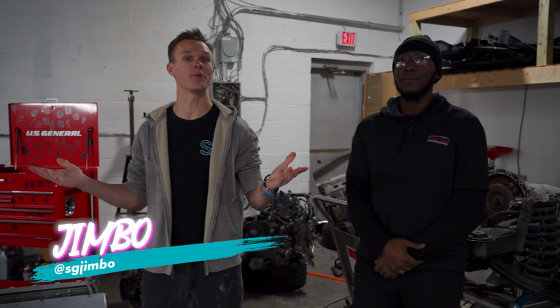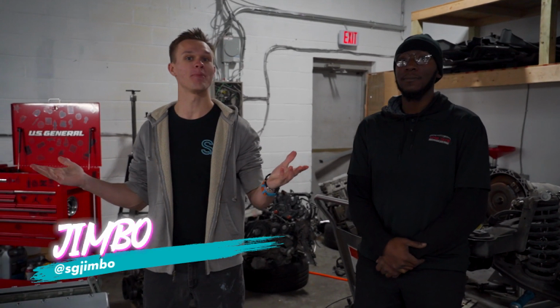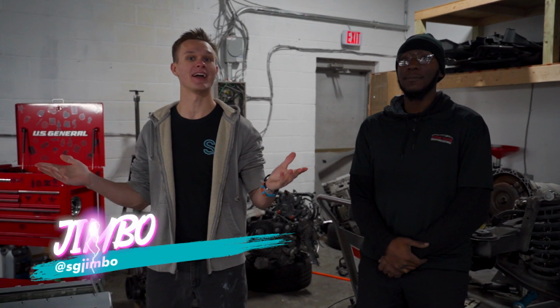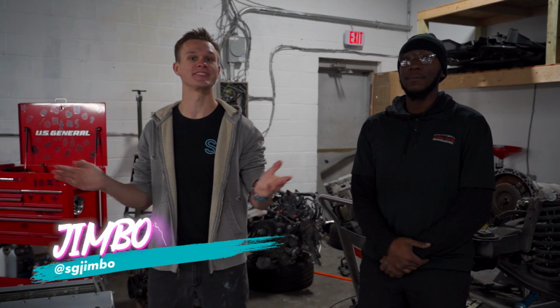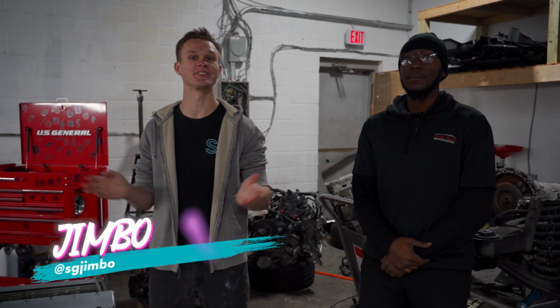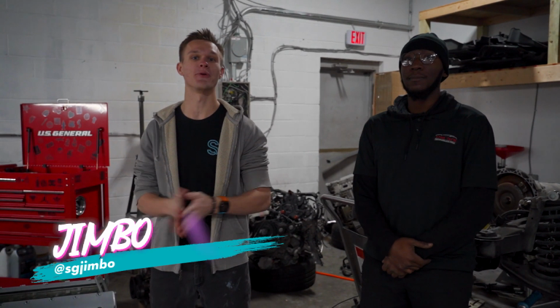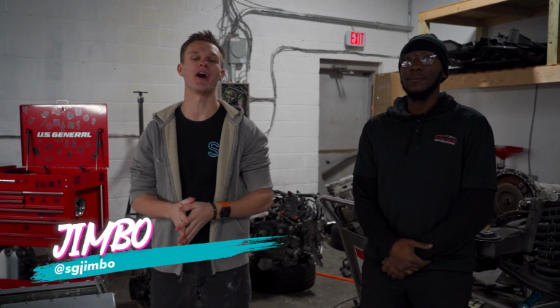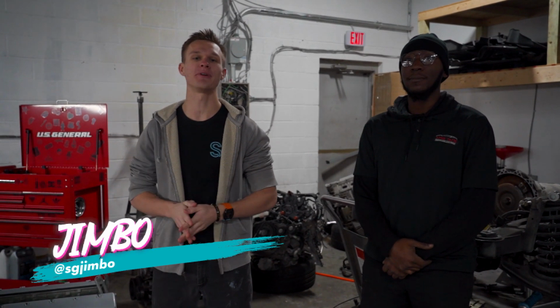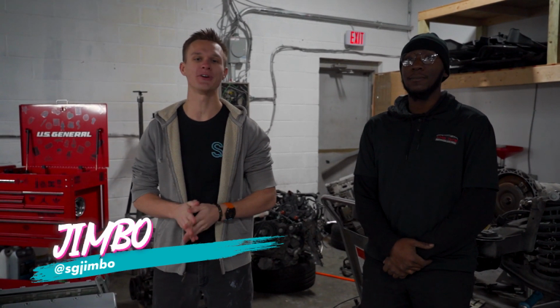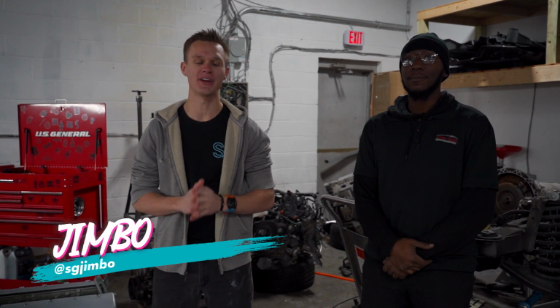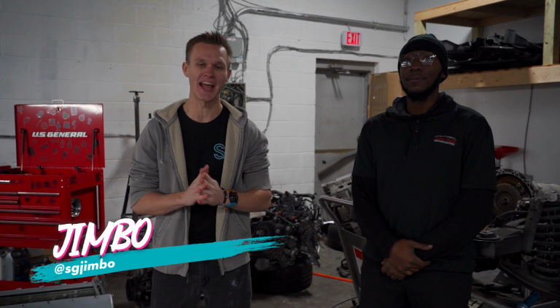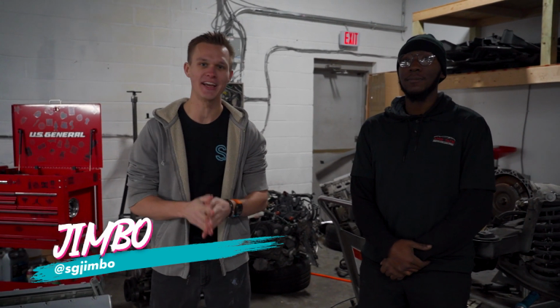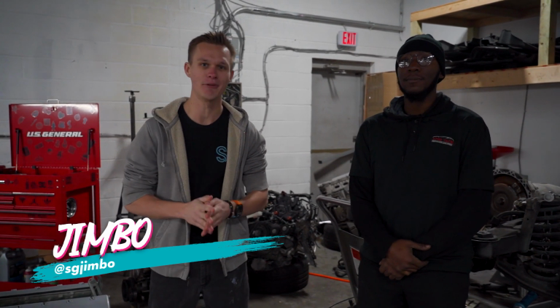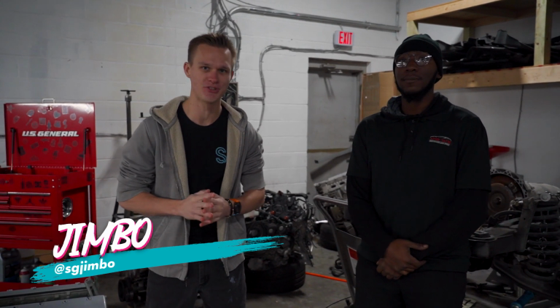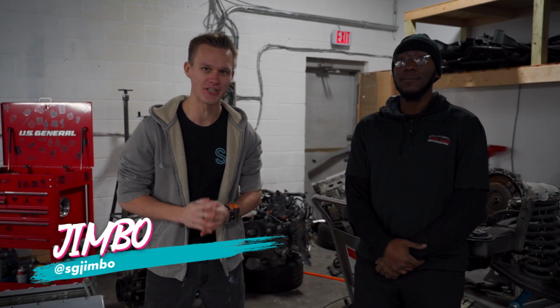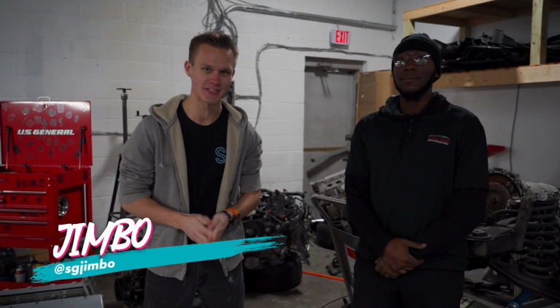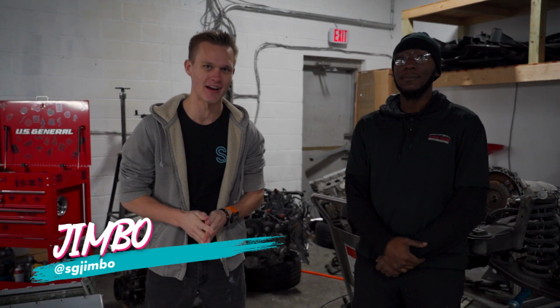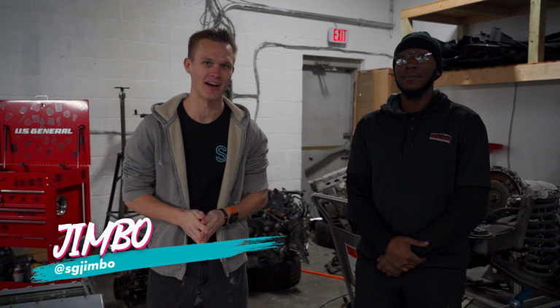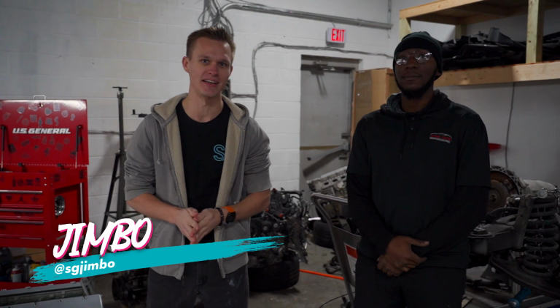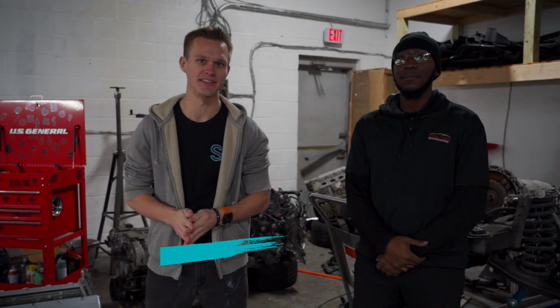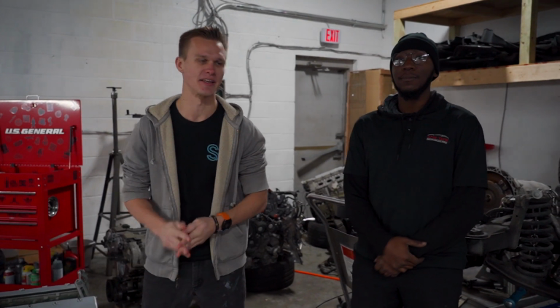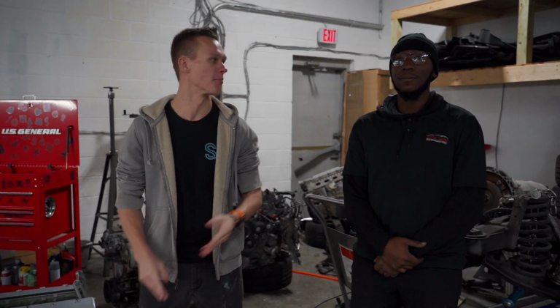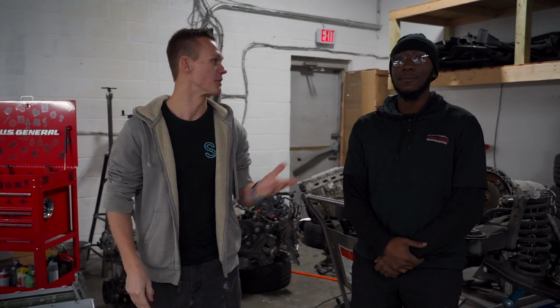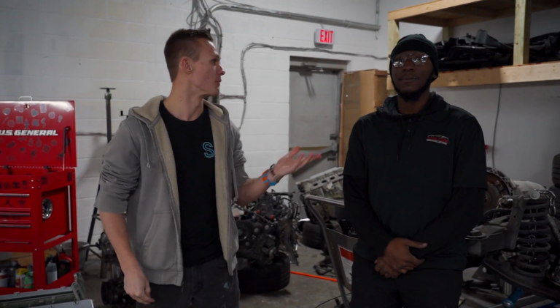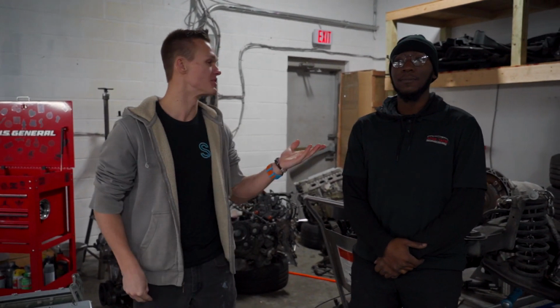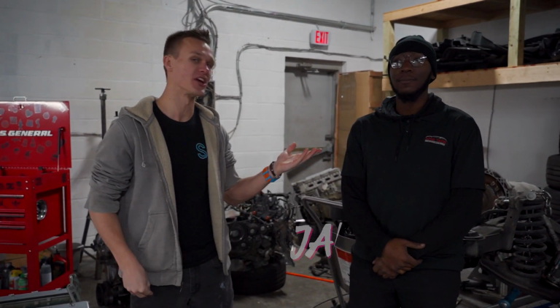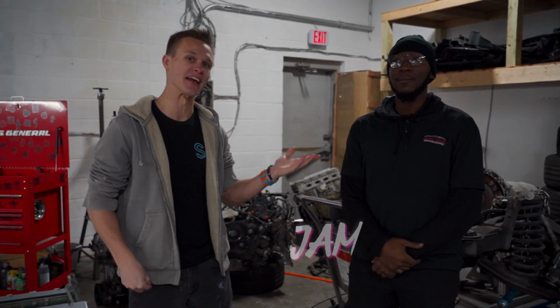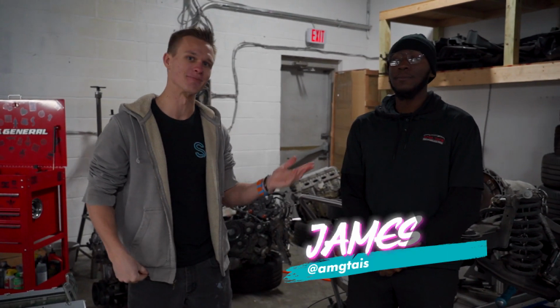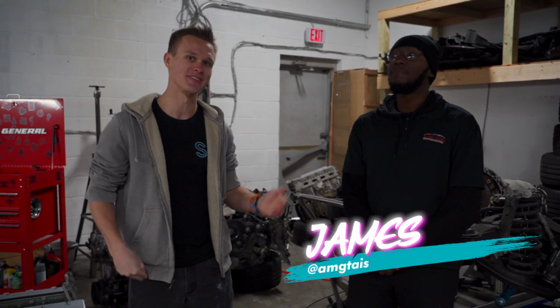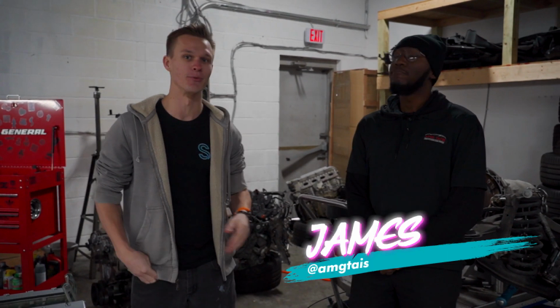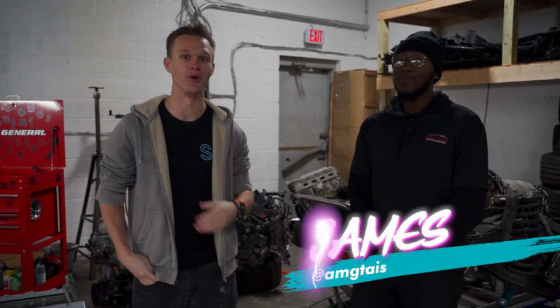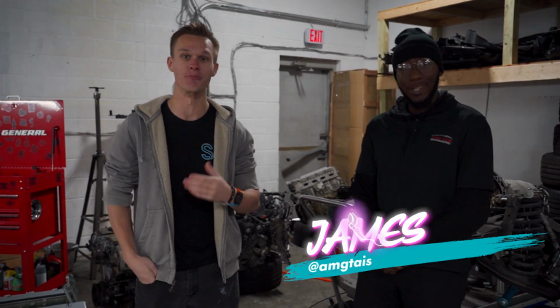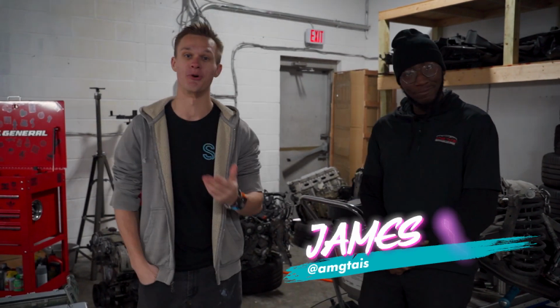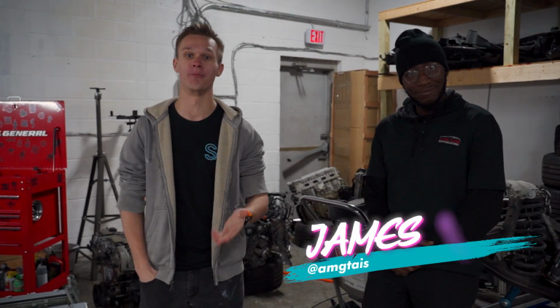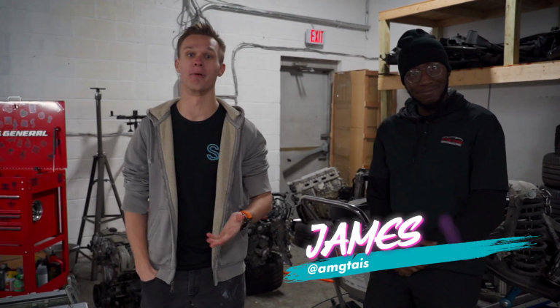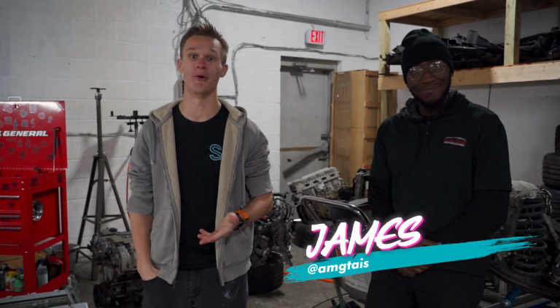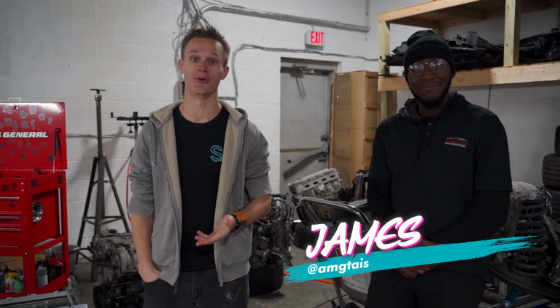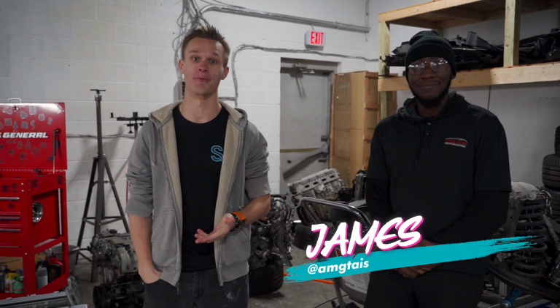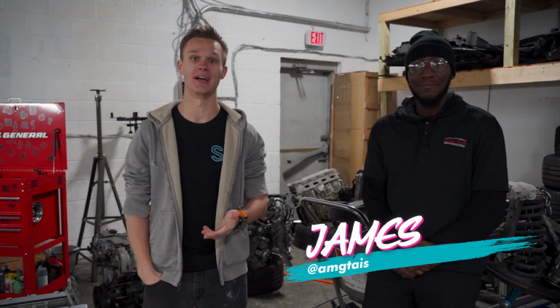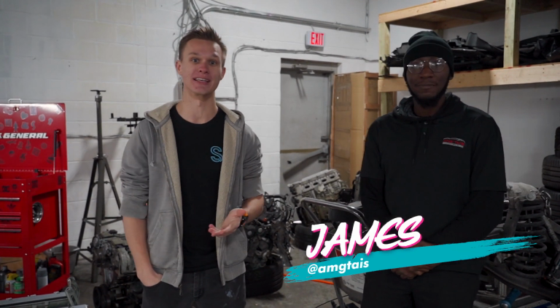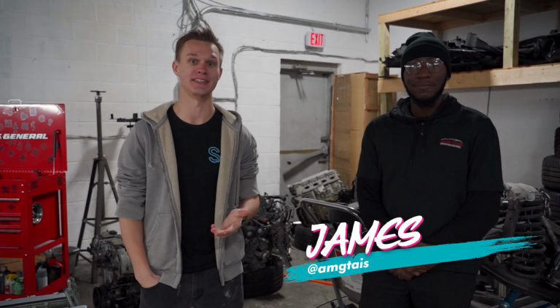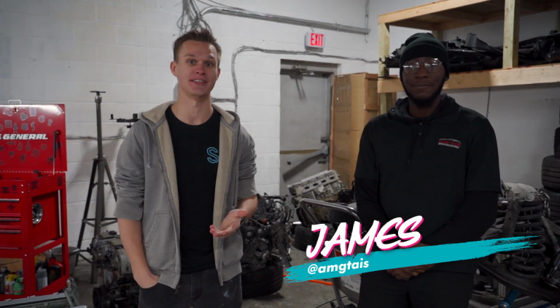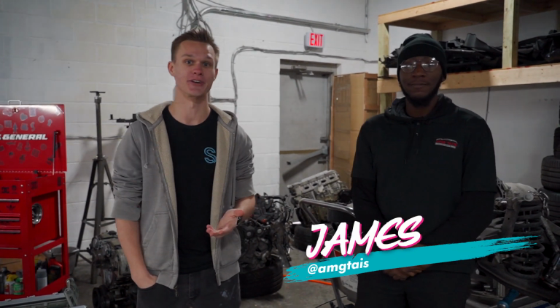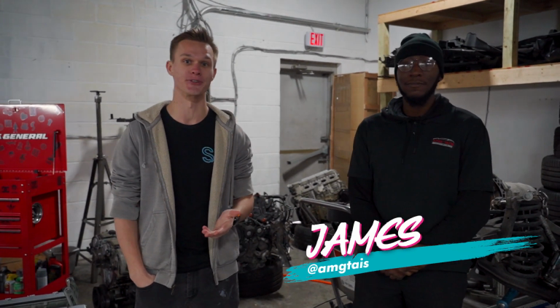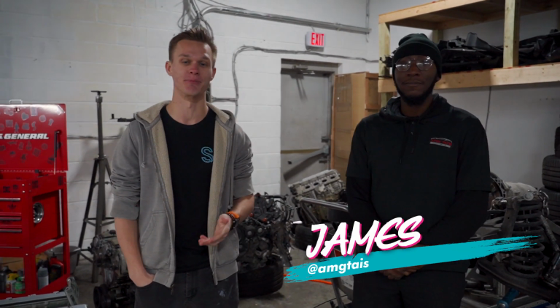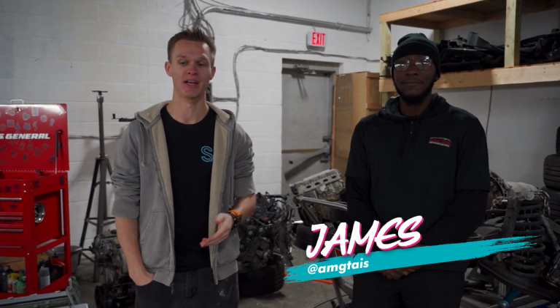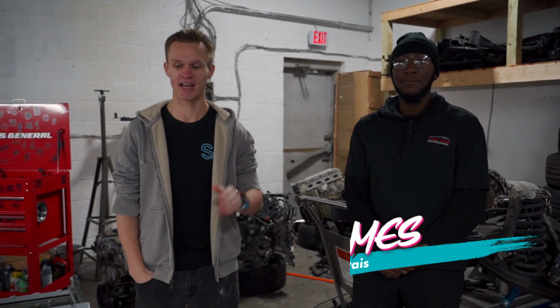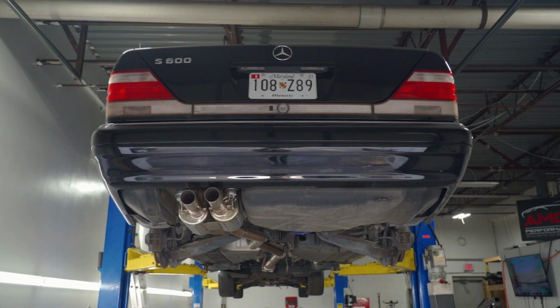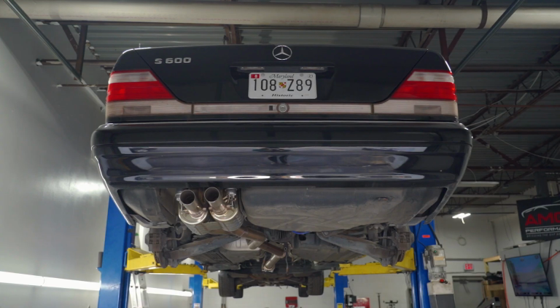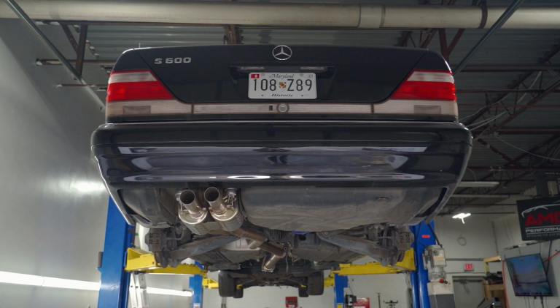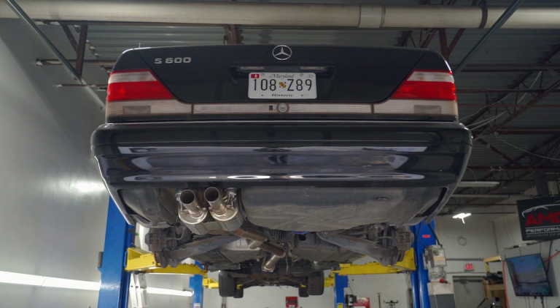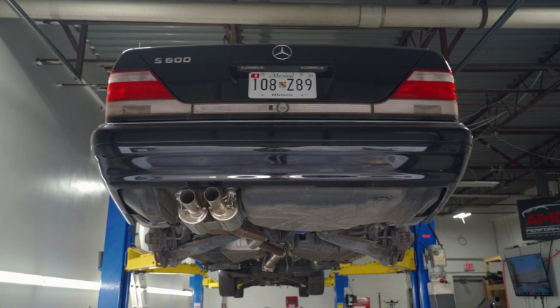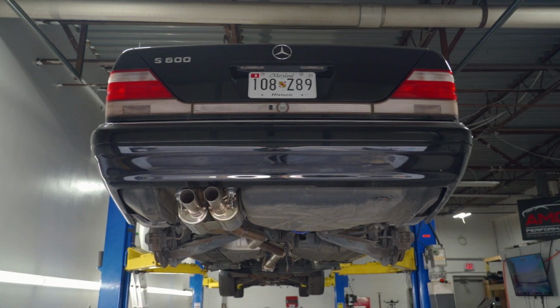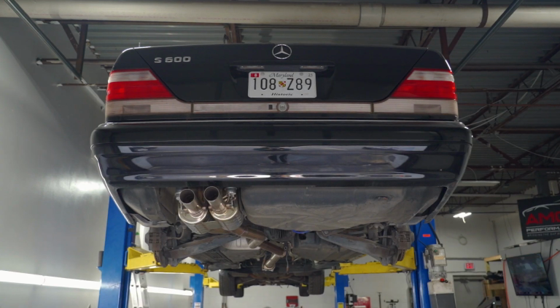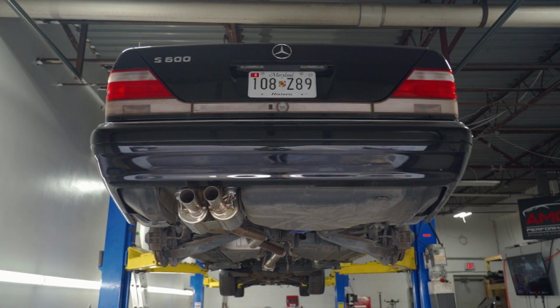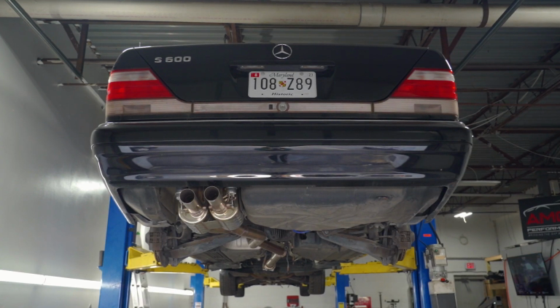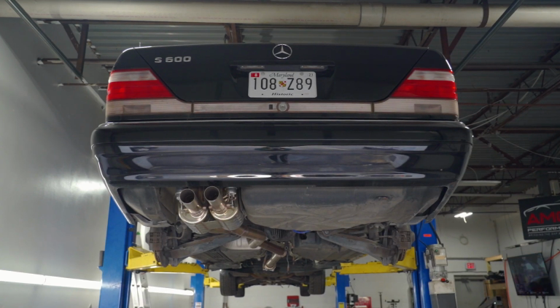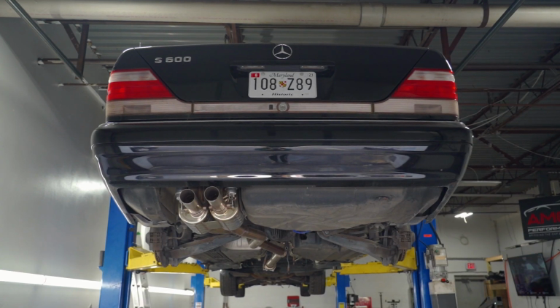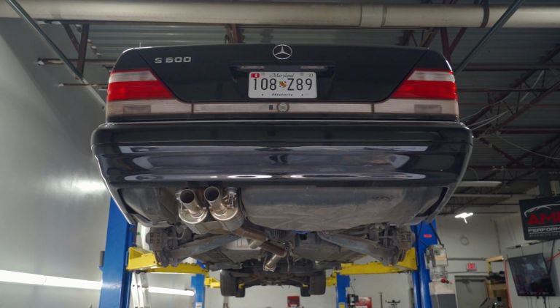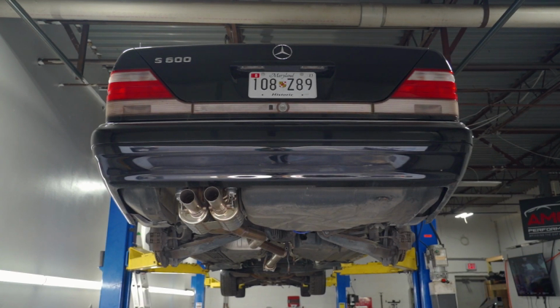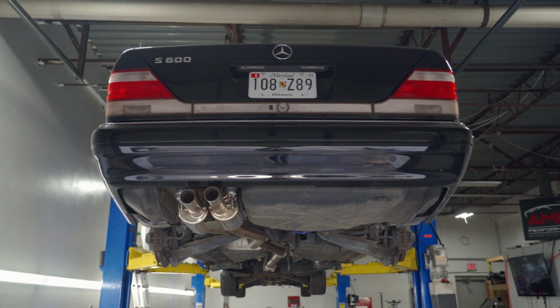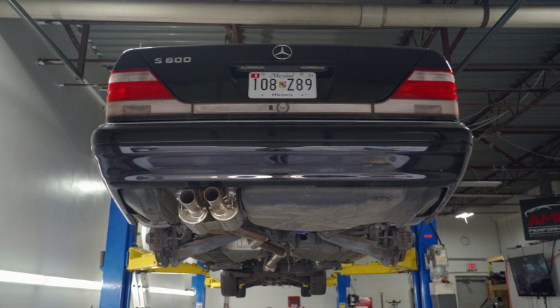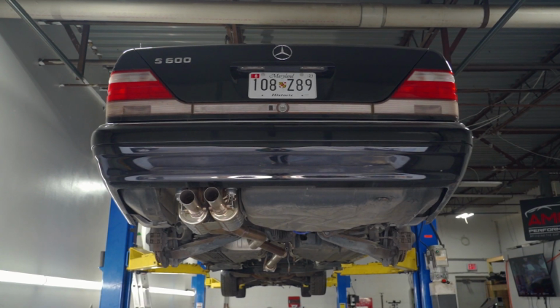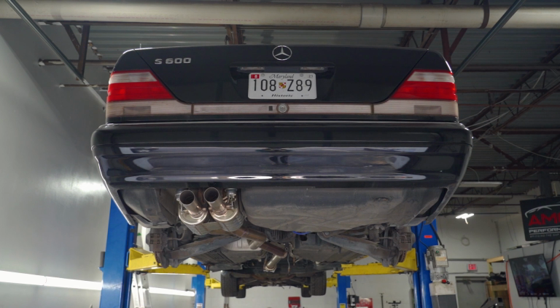Welcome back. I'm here at AMG Ties with James, the one who pulled my motor in my S600. It's about time we gave you an update on that car.